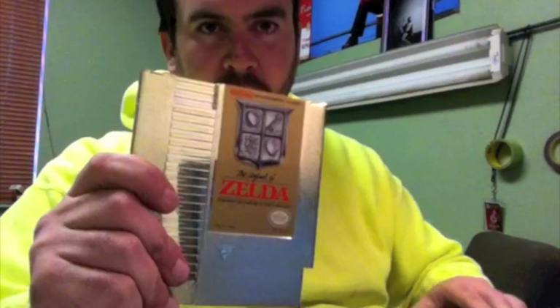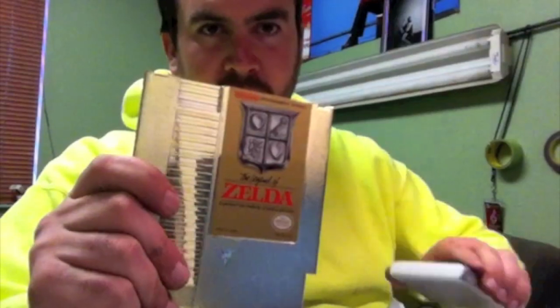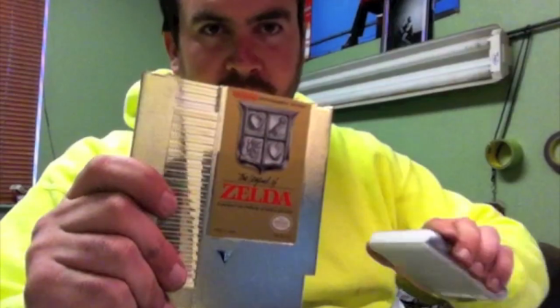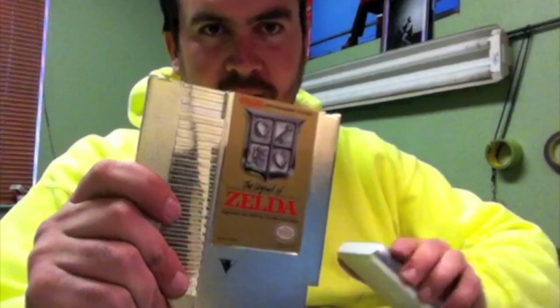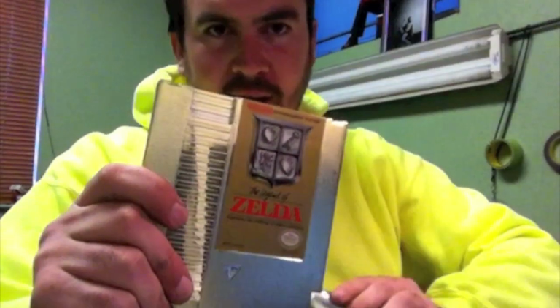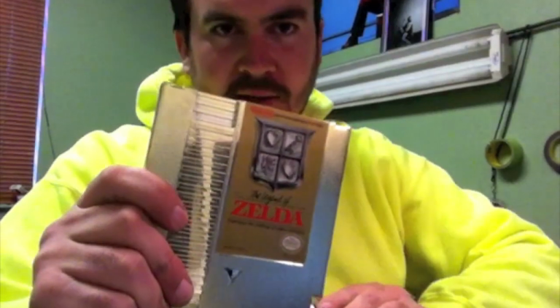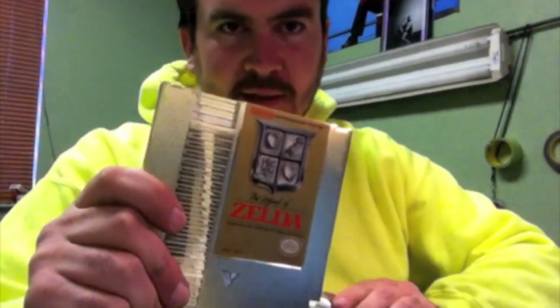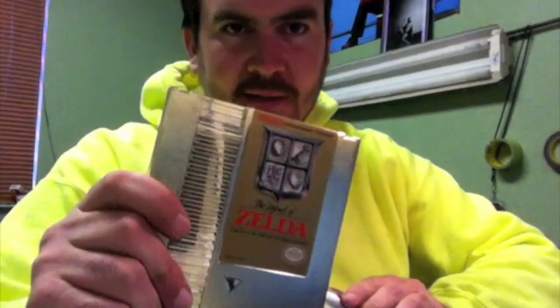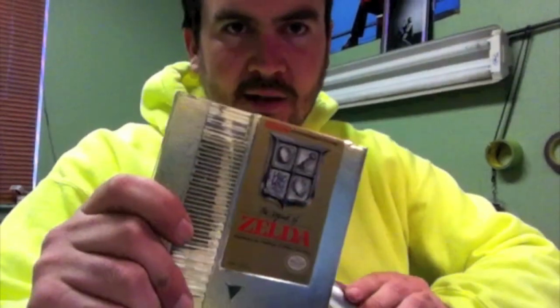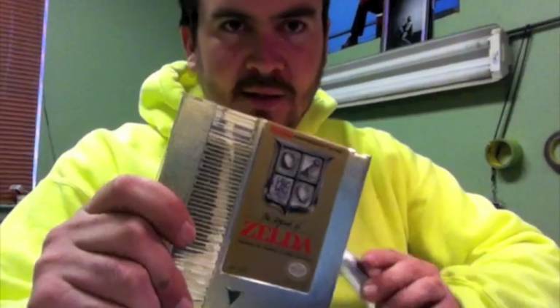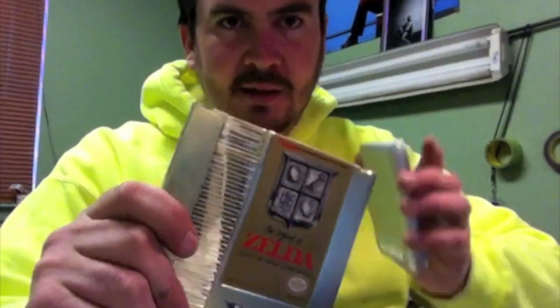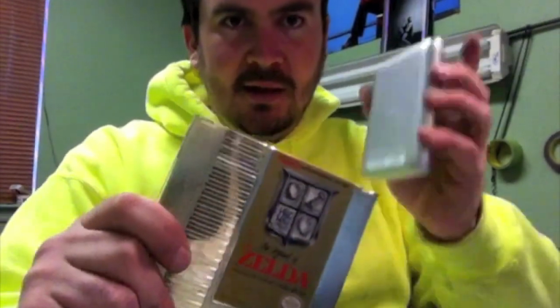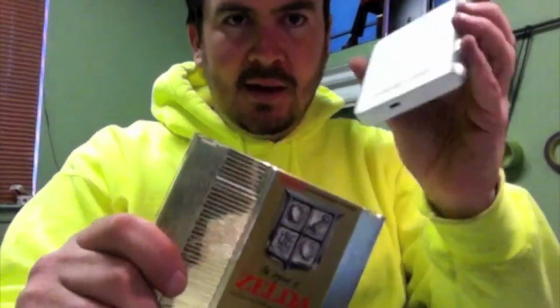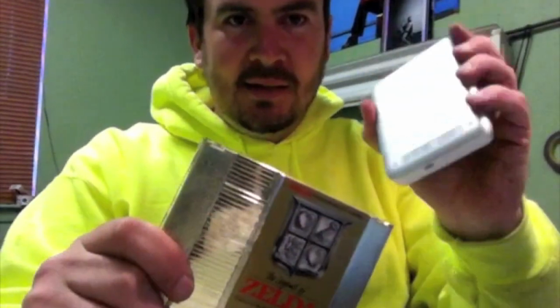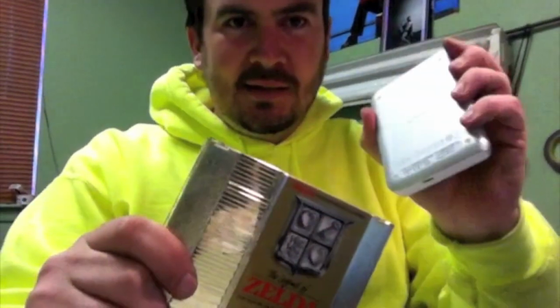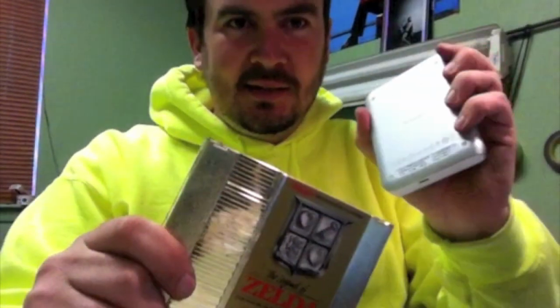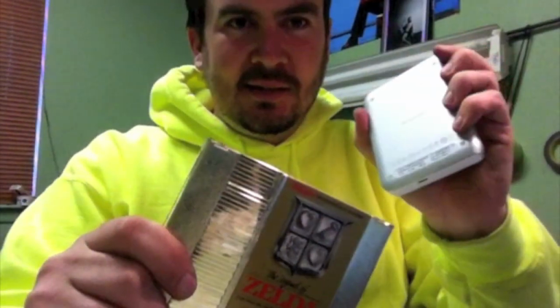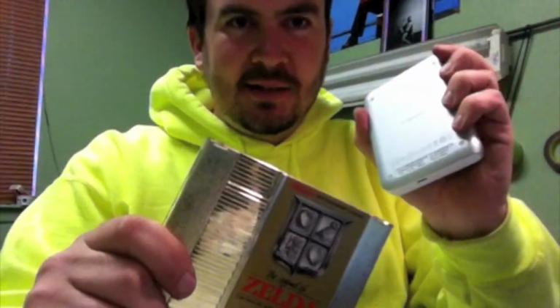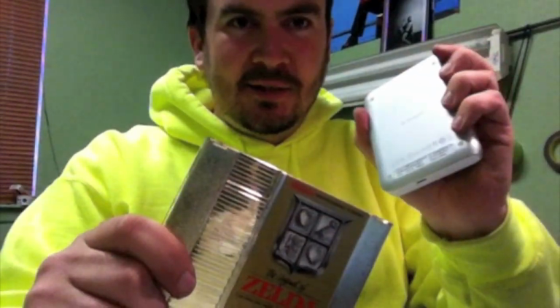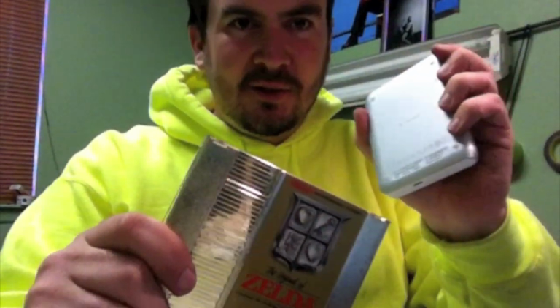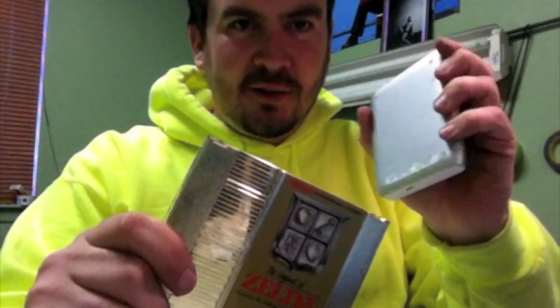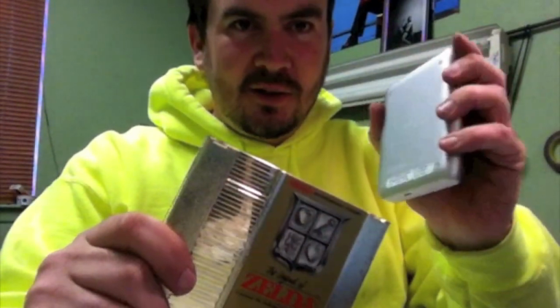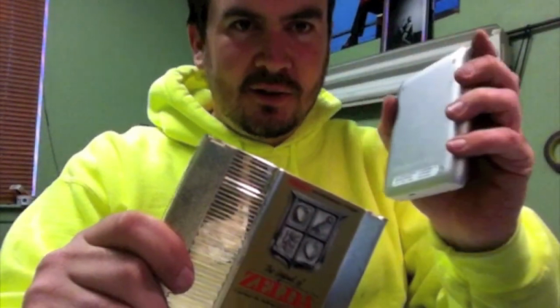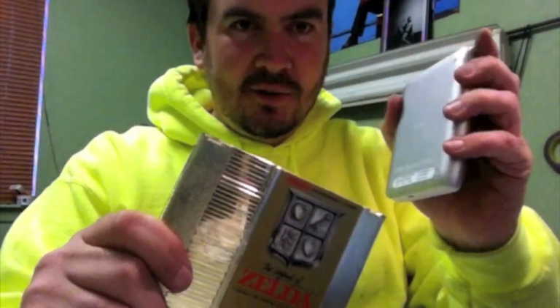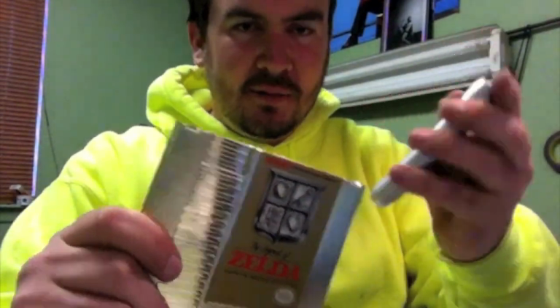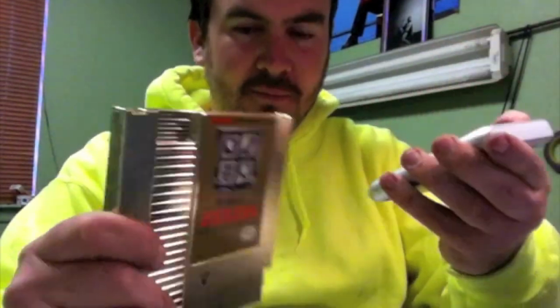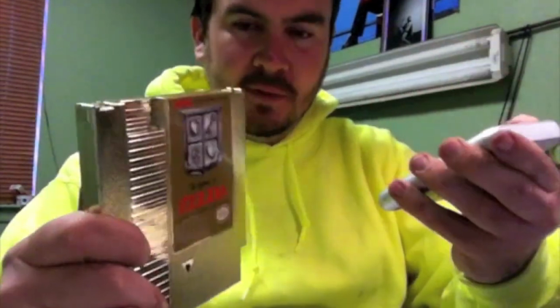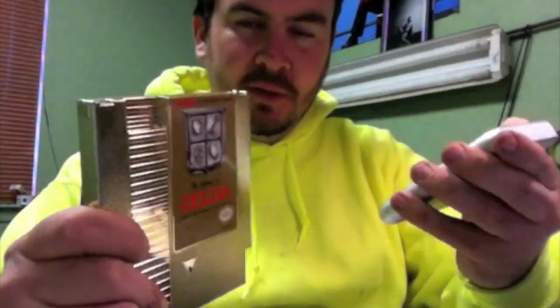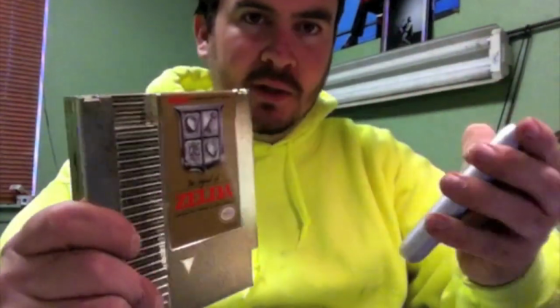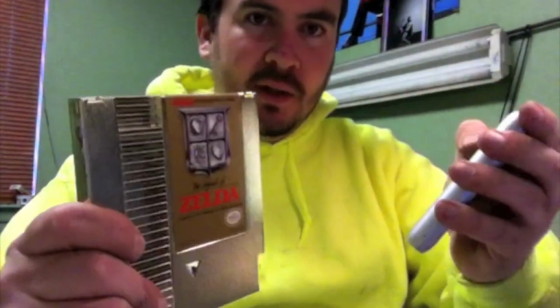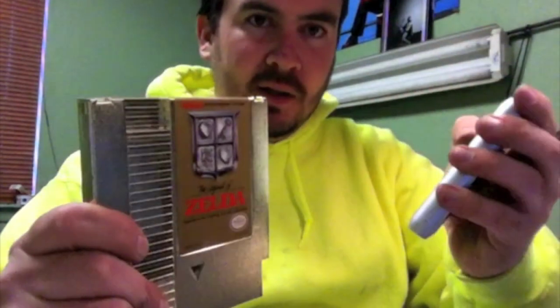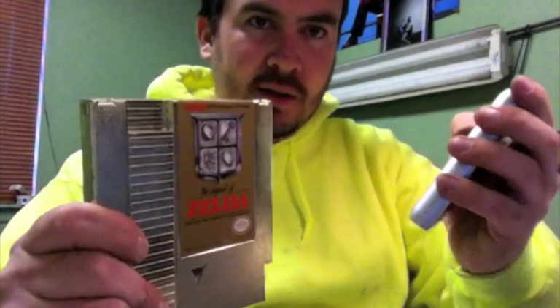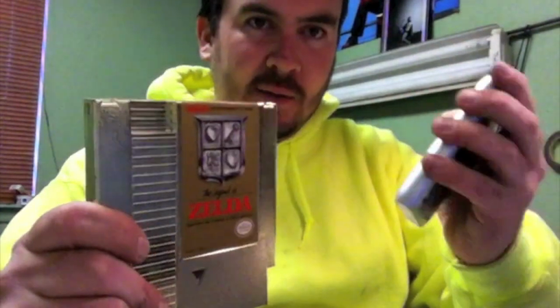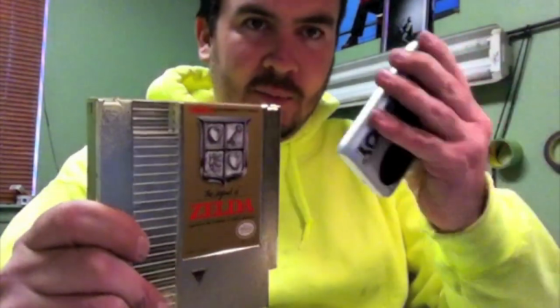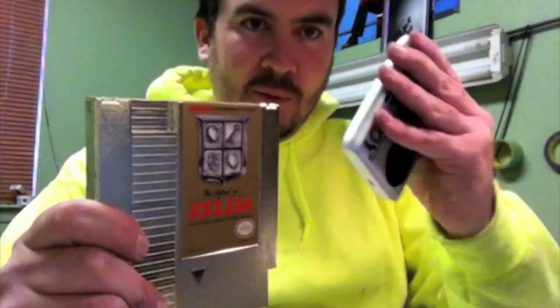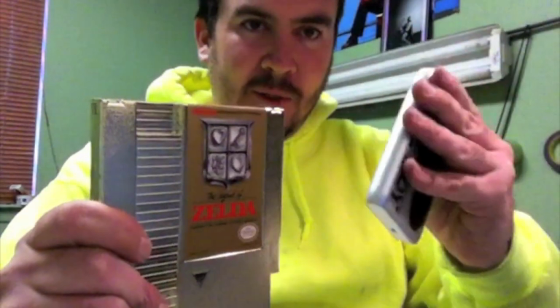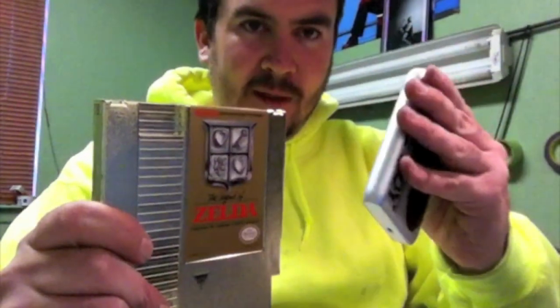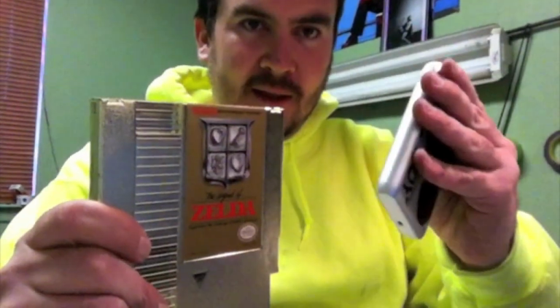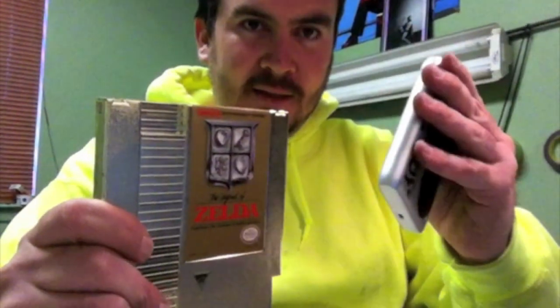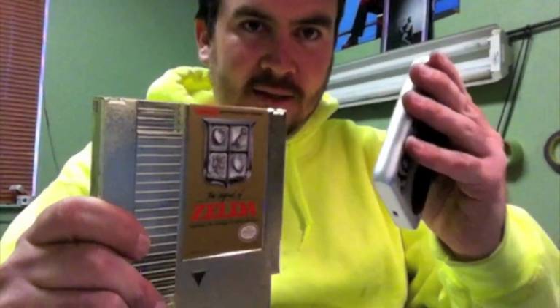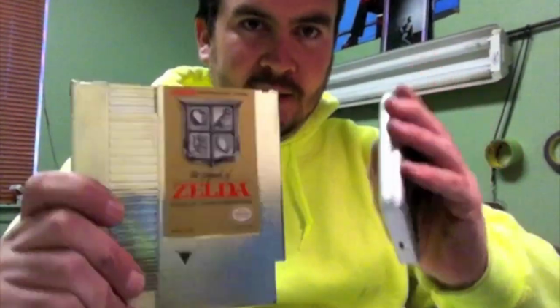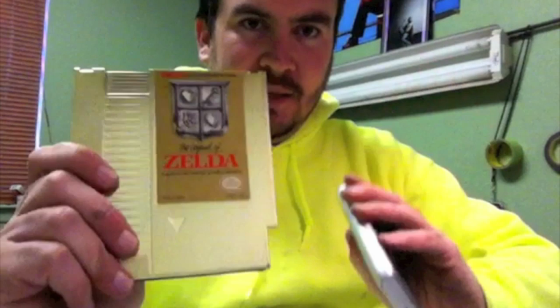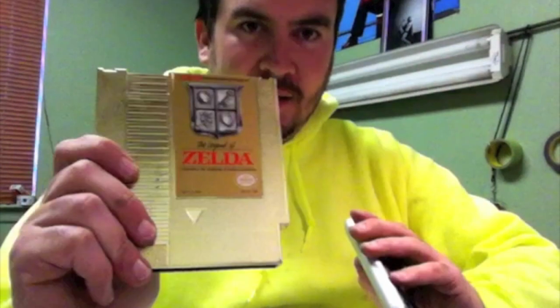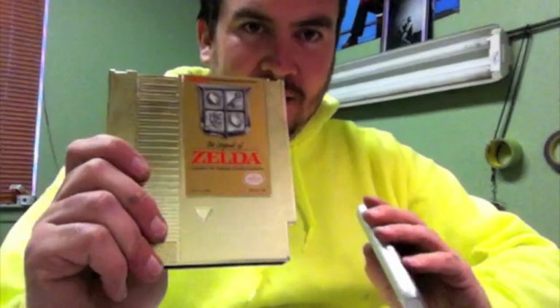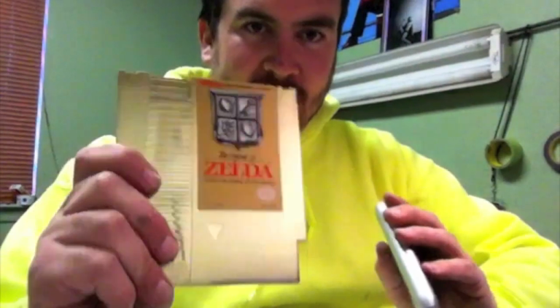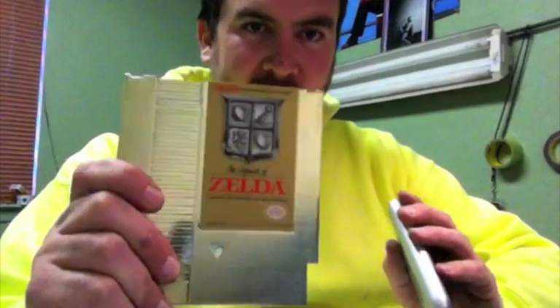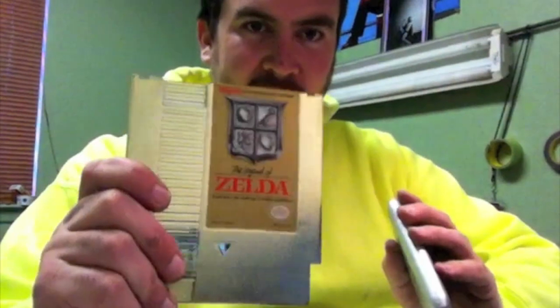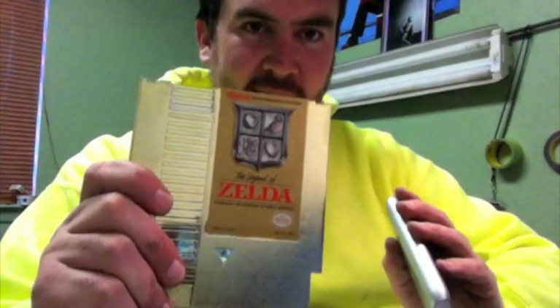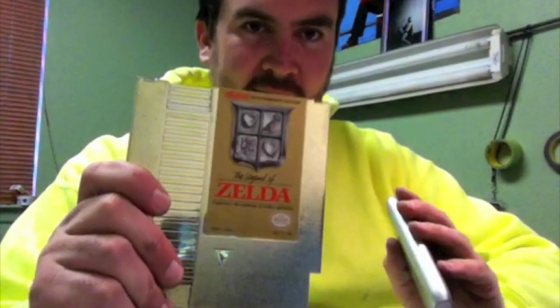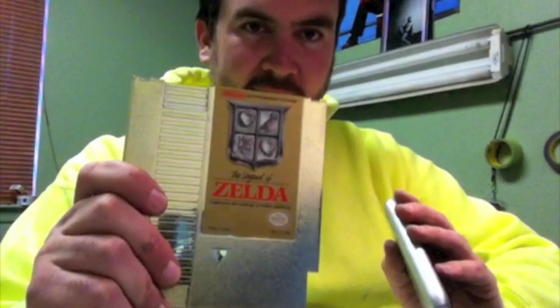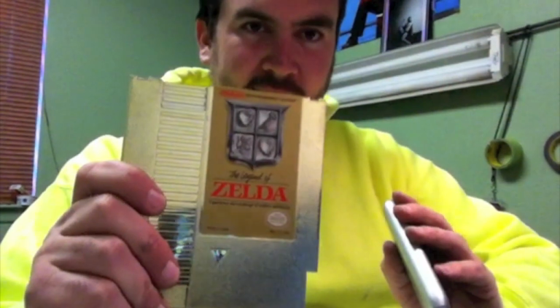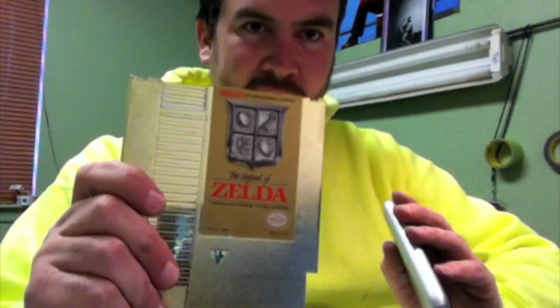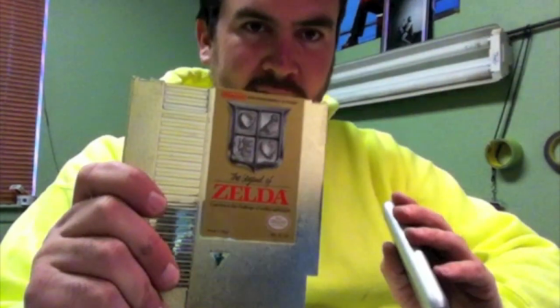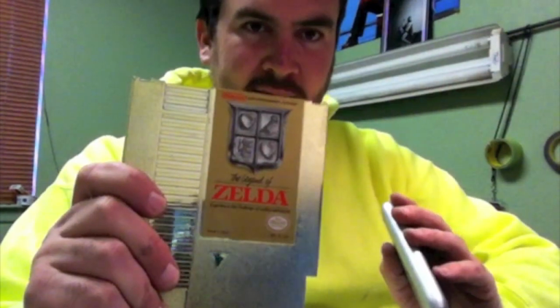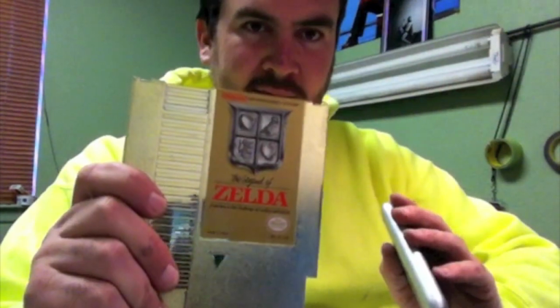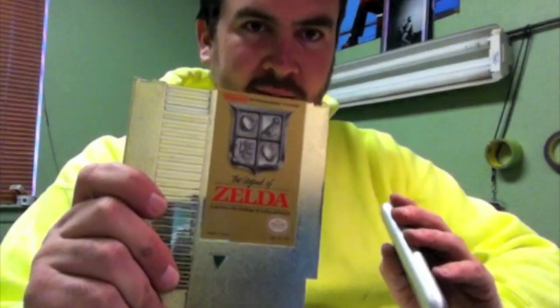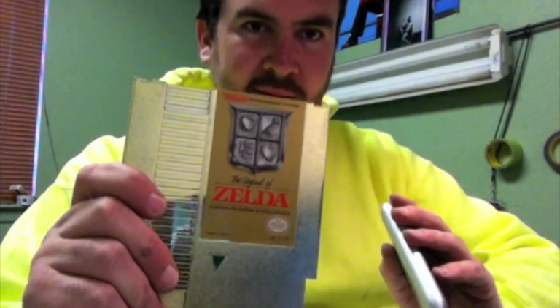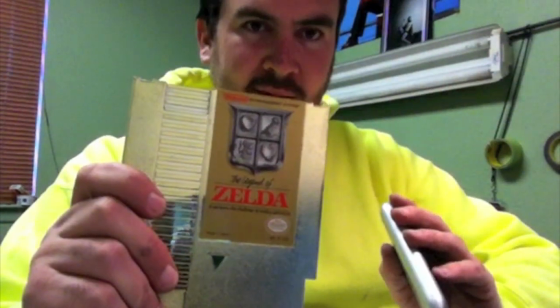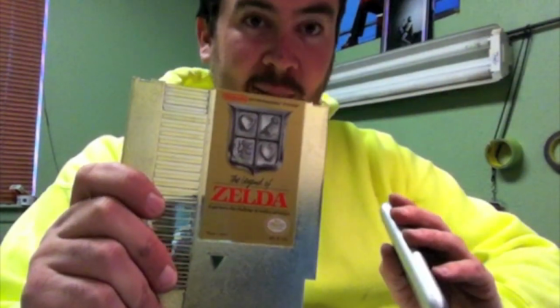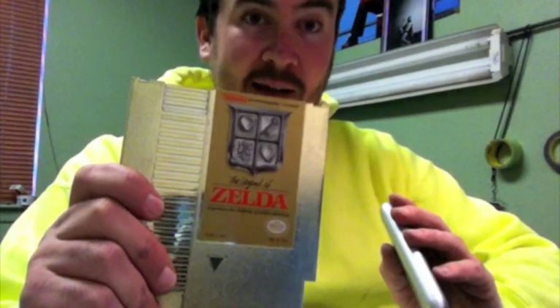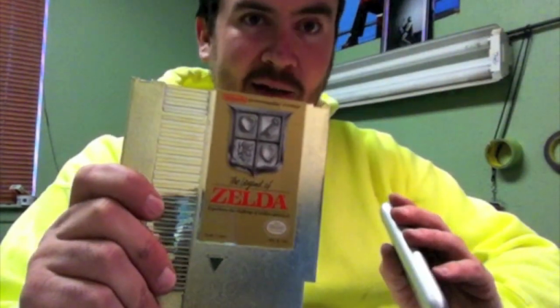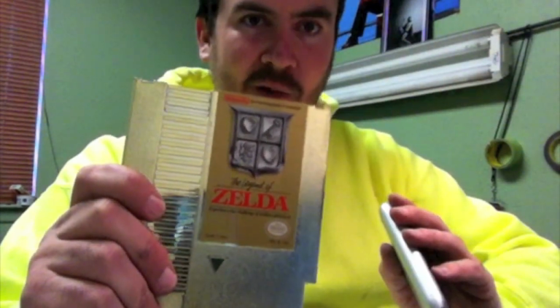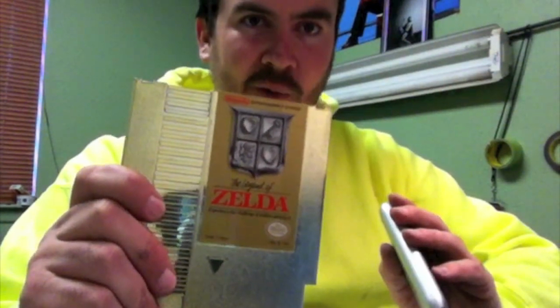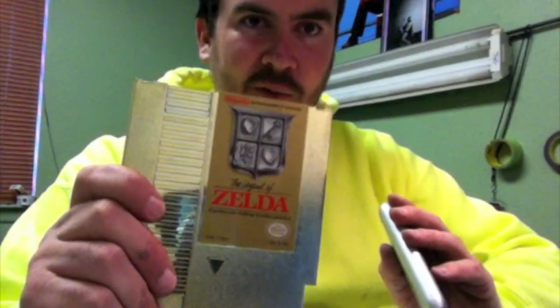This is Legend of Zelda and this is an external hard drive. I want to put this inside this and make it cool.